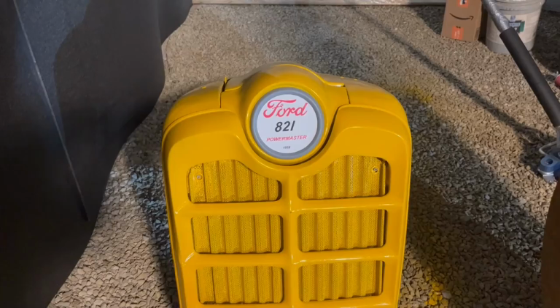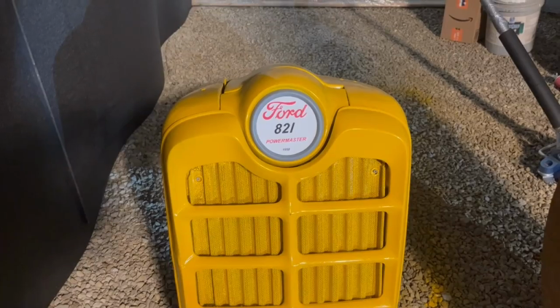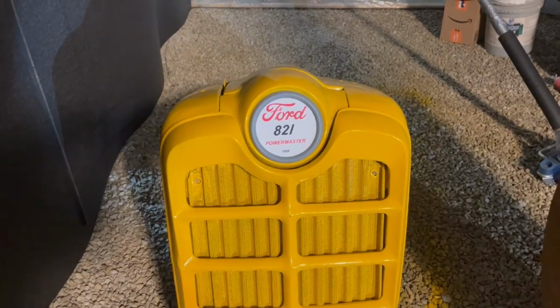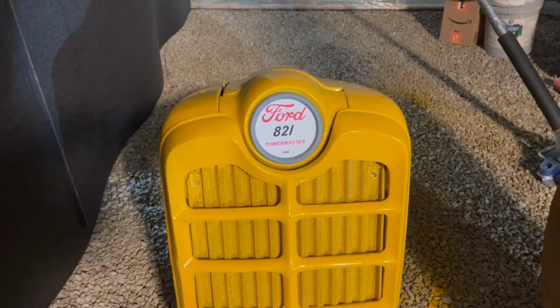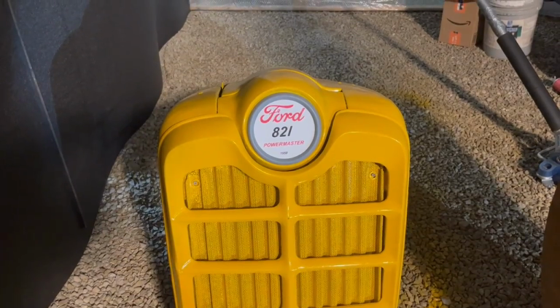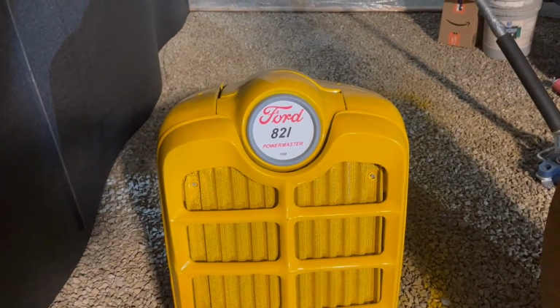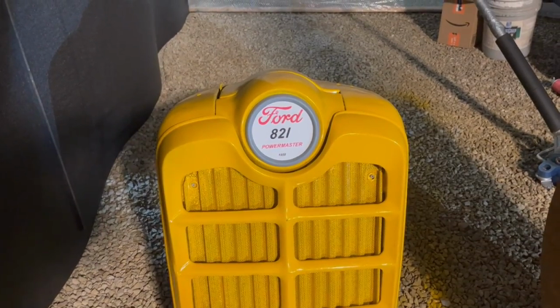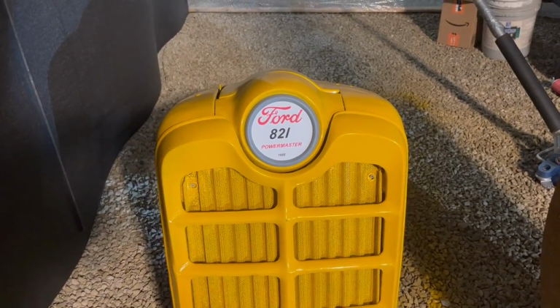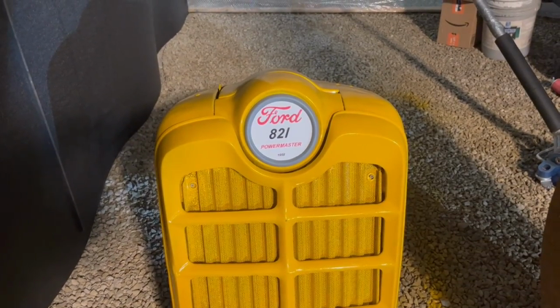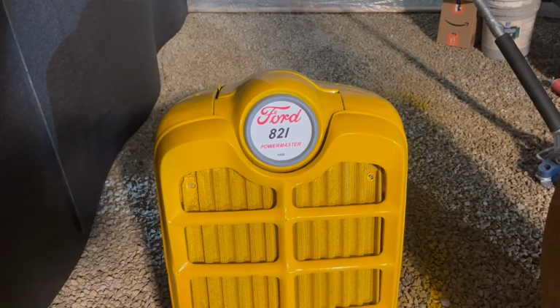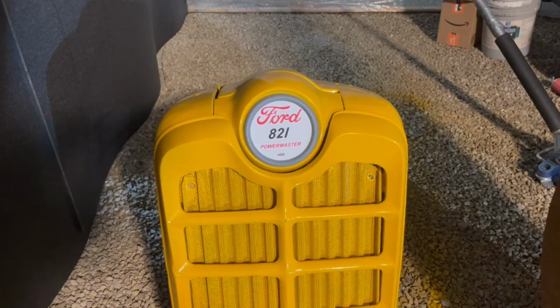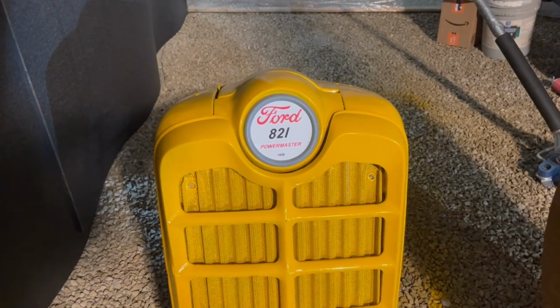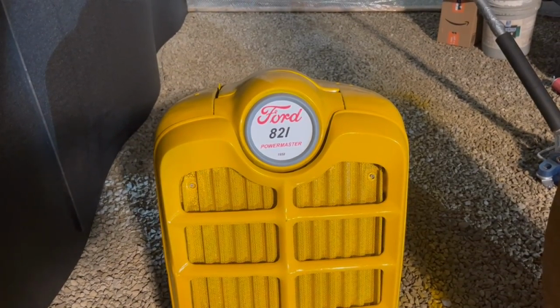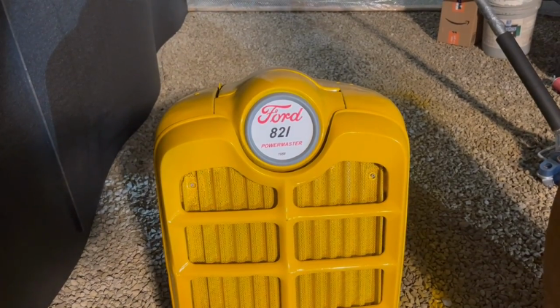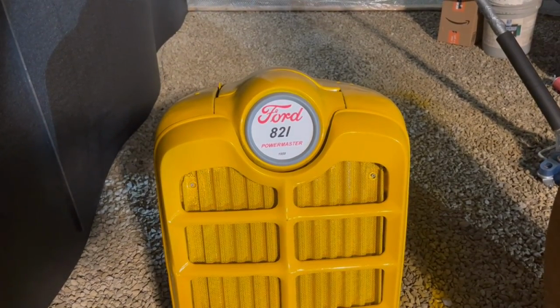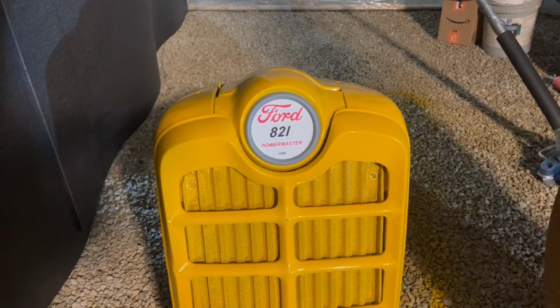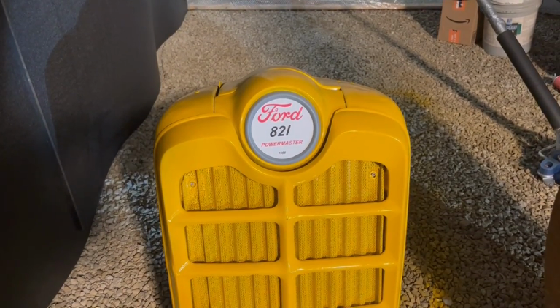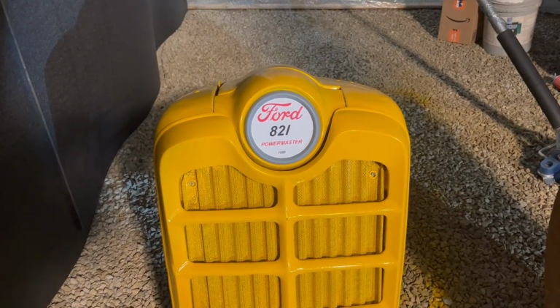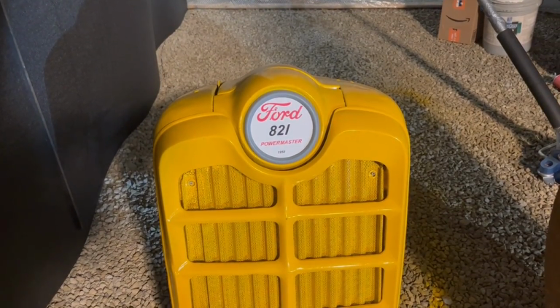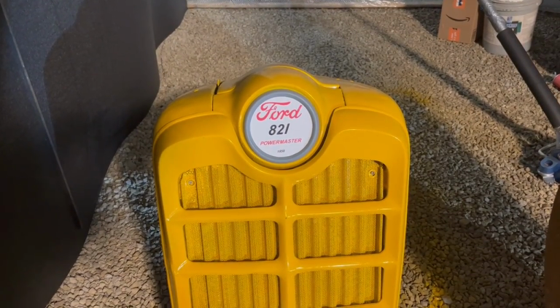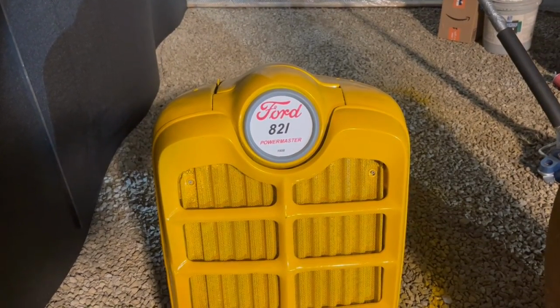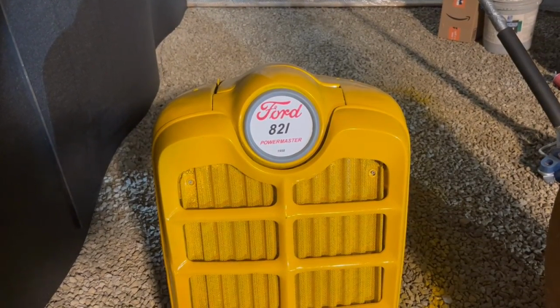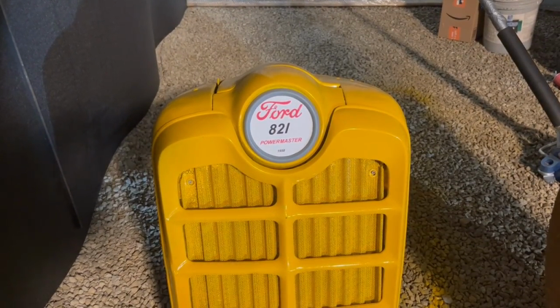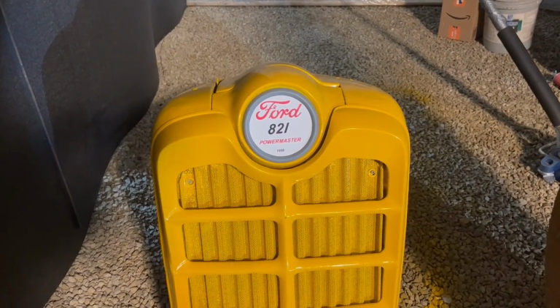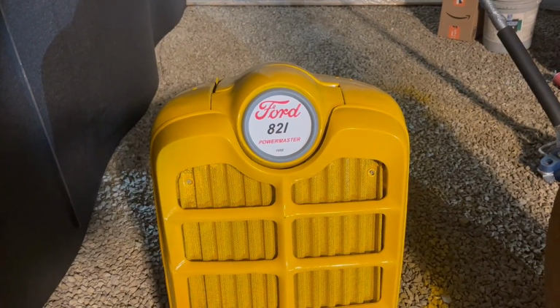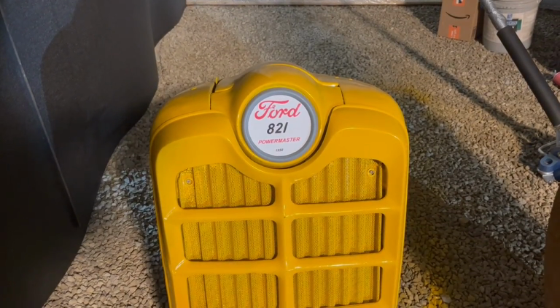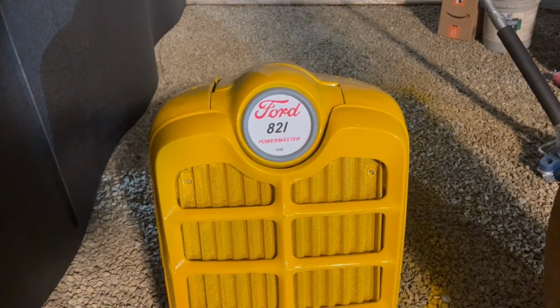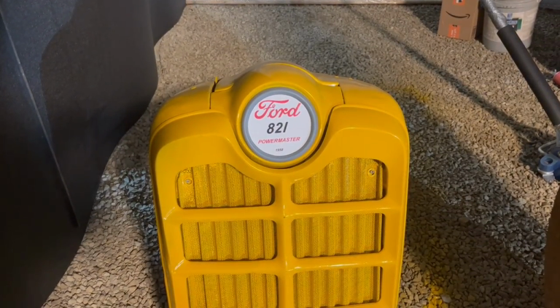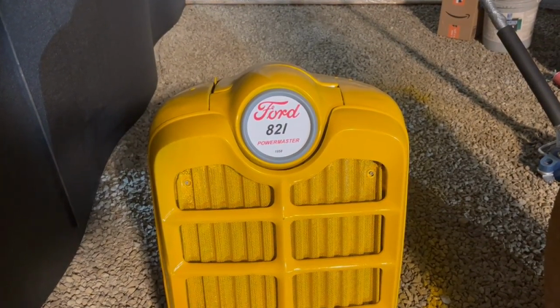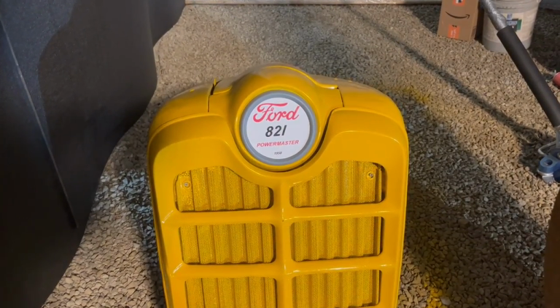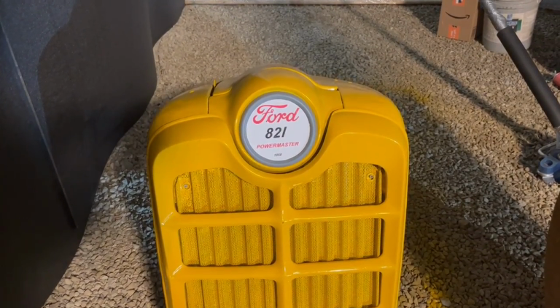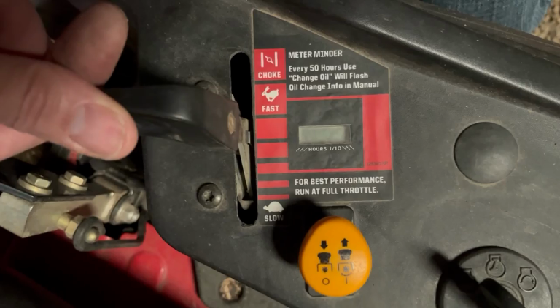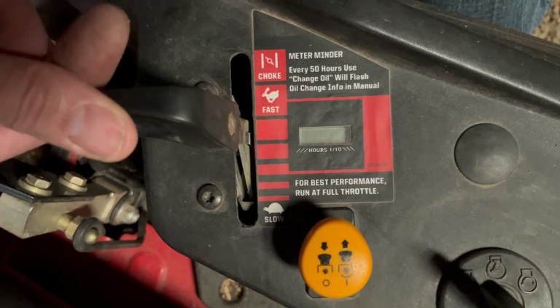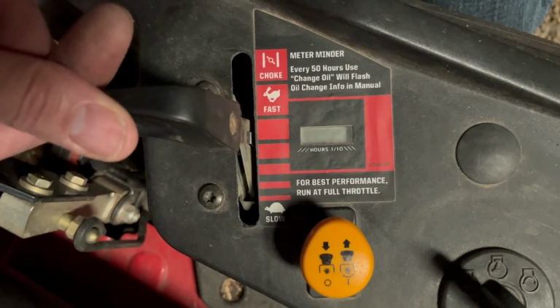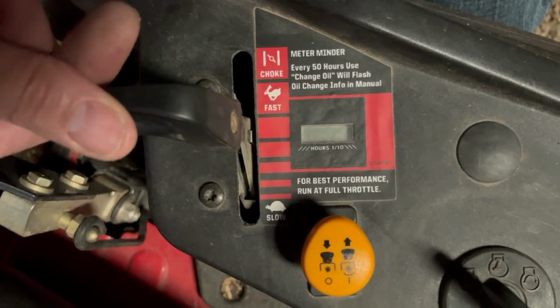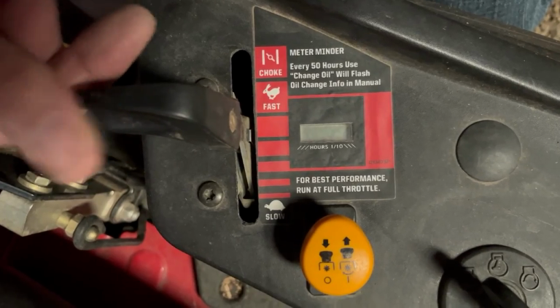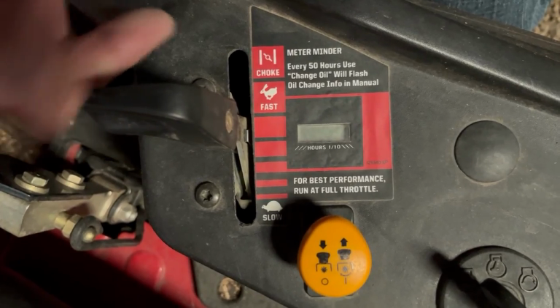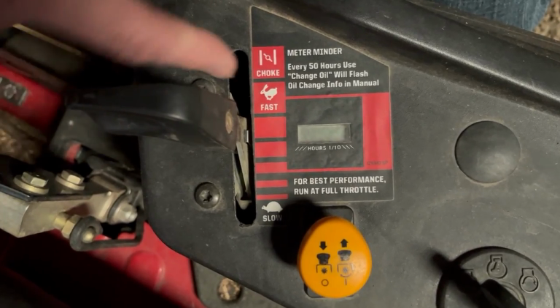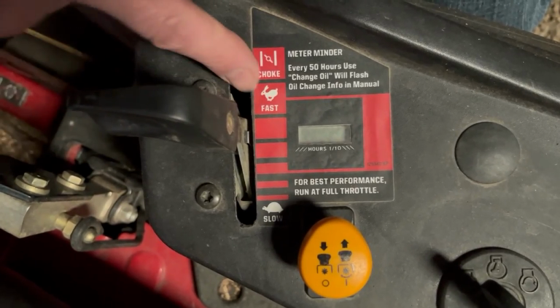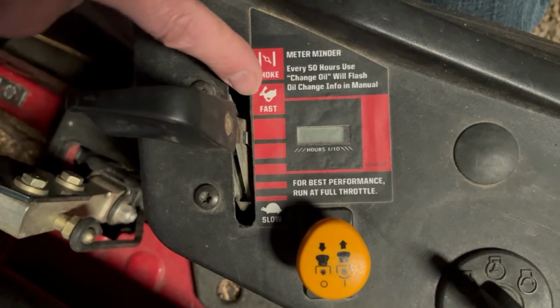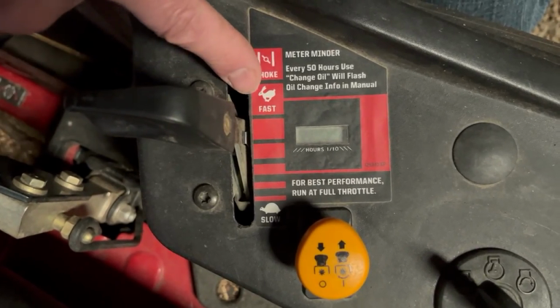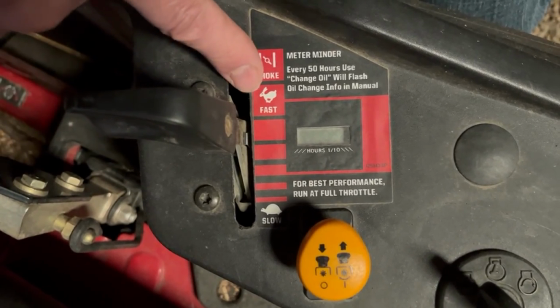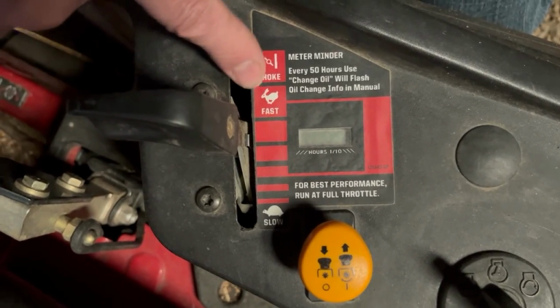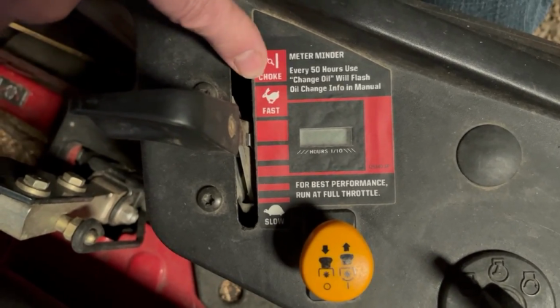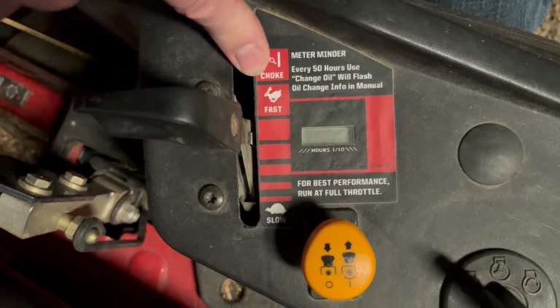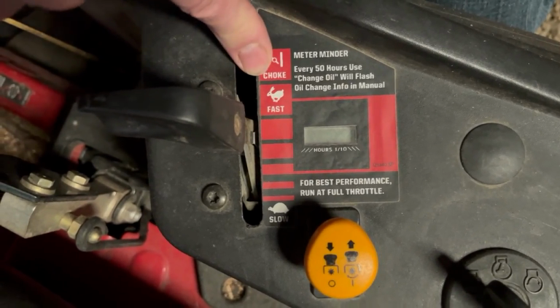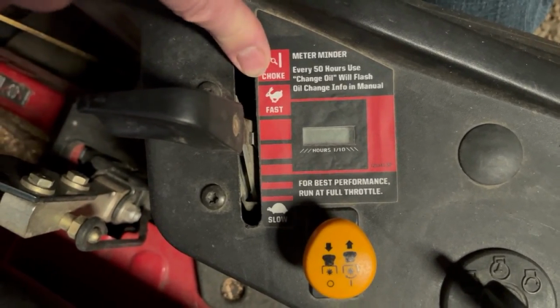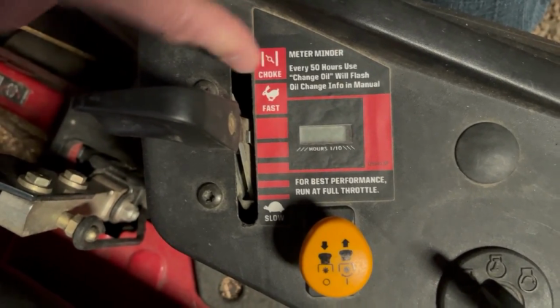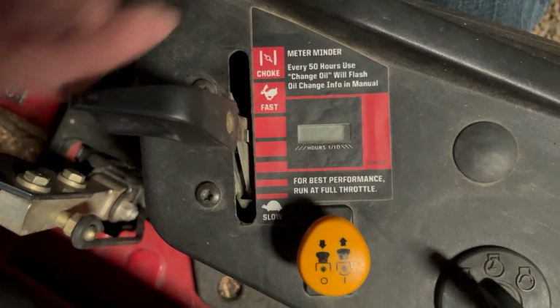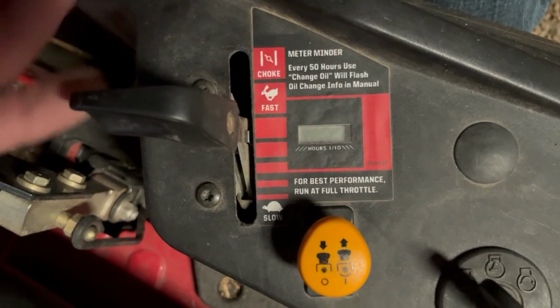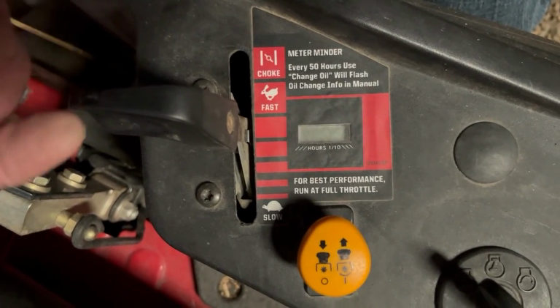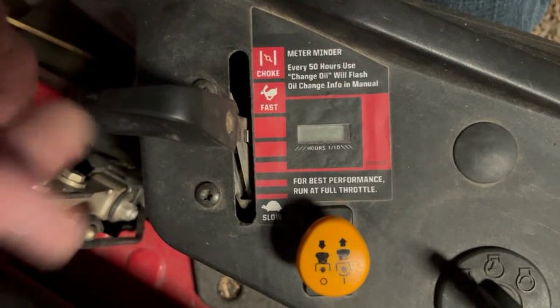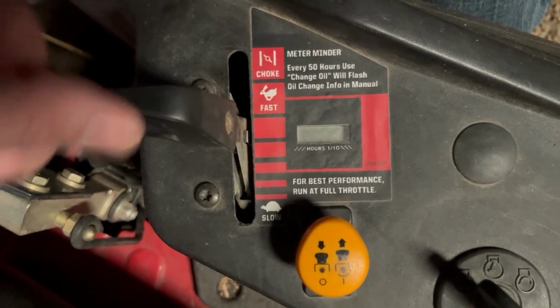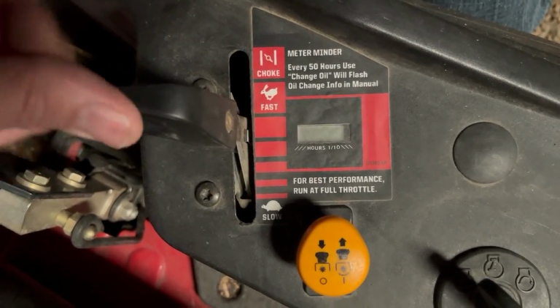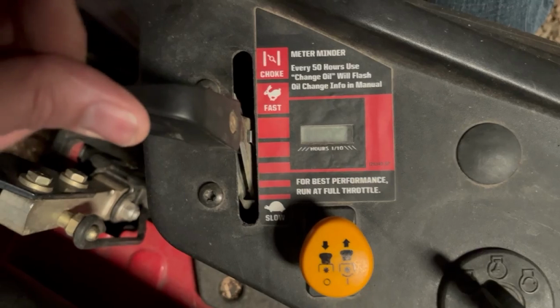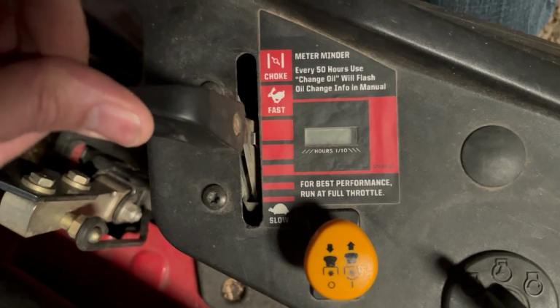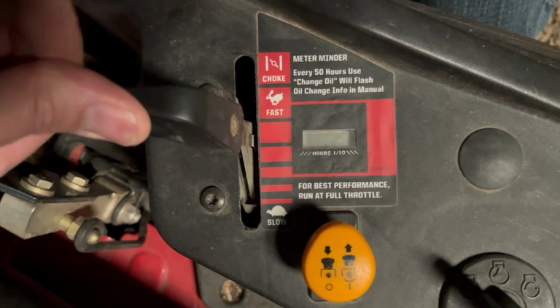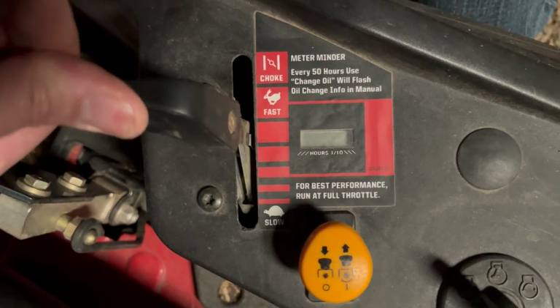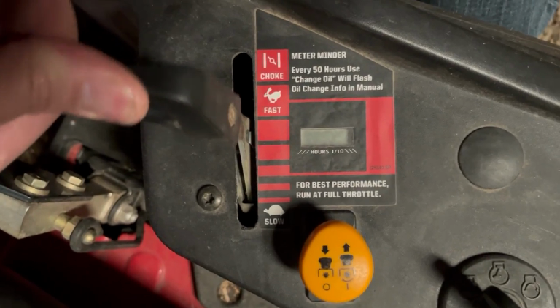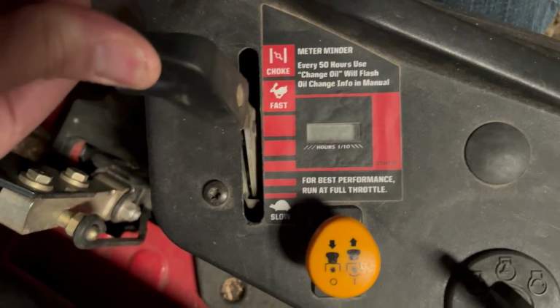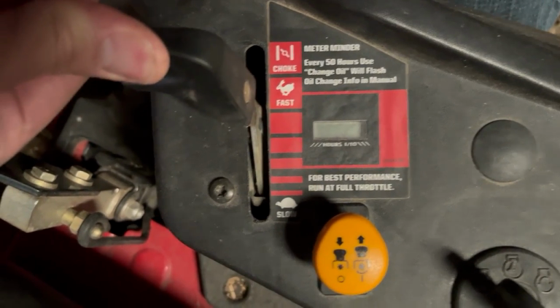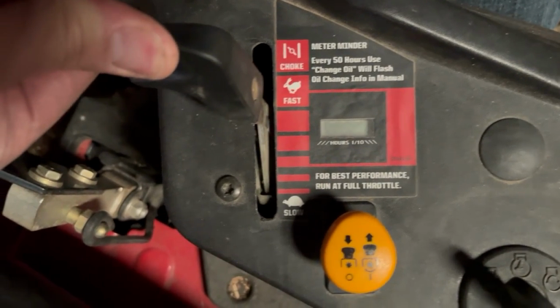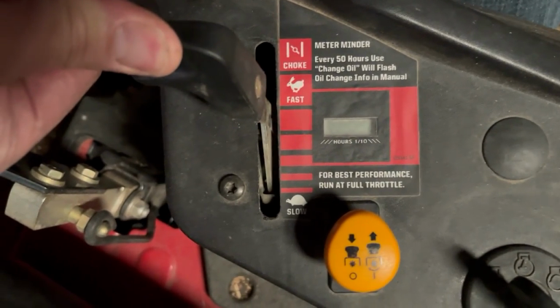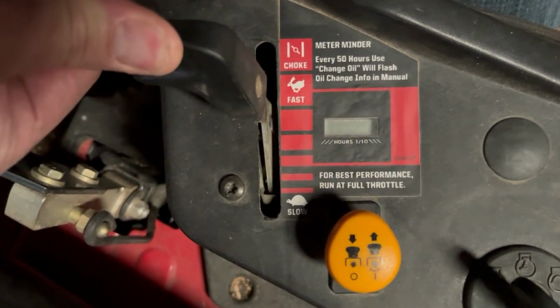We'll talk about my tractor, but this applies to anything with a choke, including these sneaky chokes that are at the top of the accelerator.